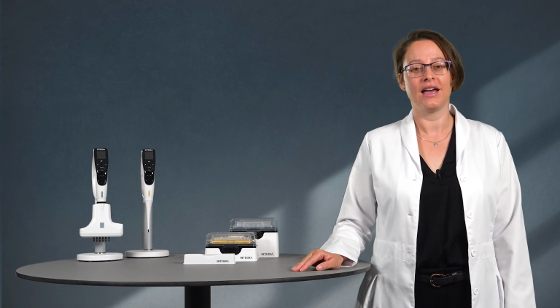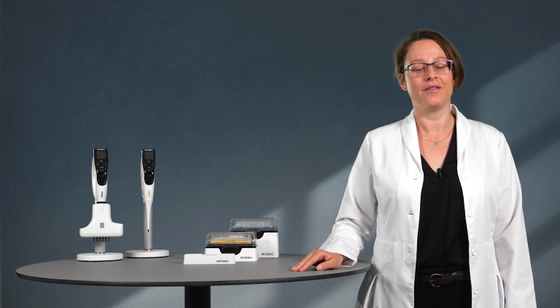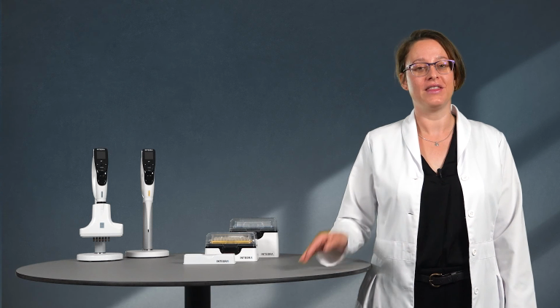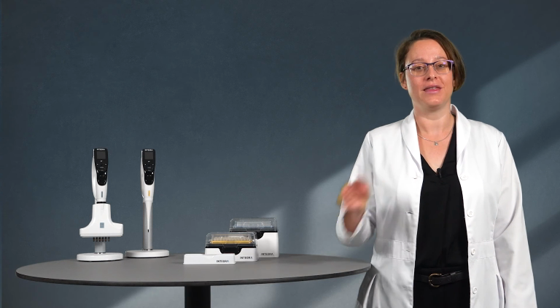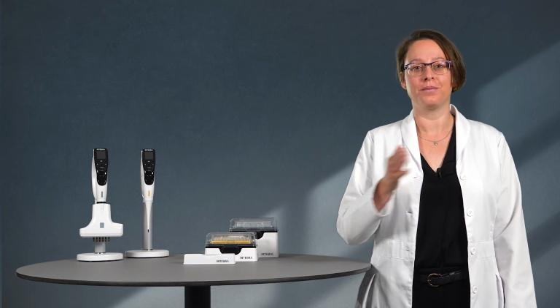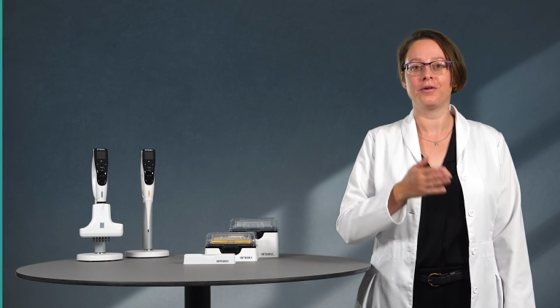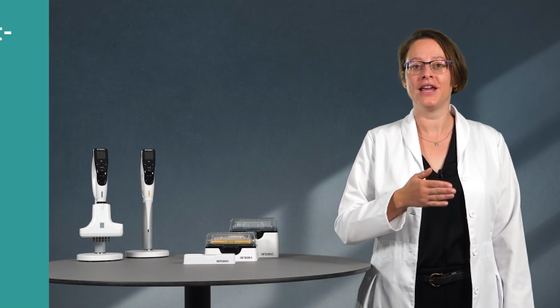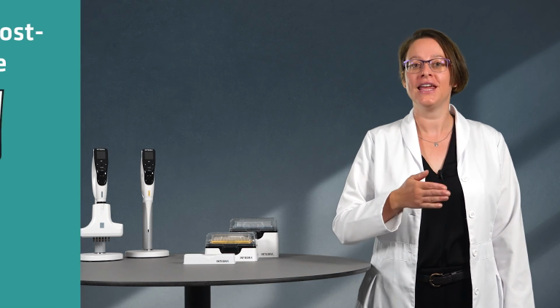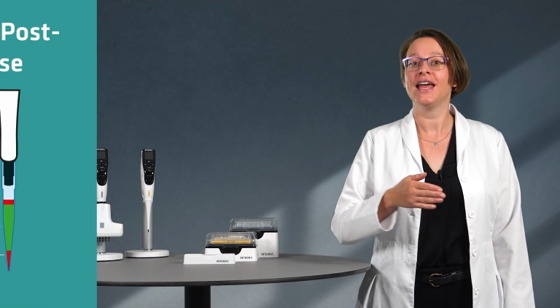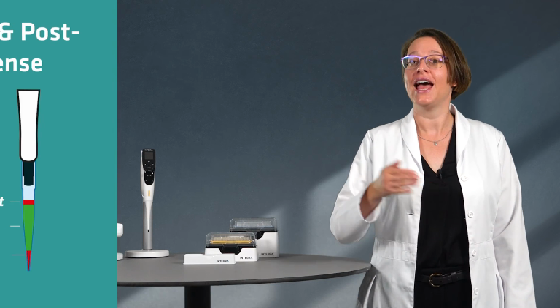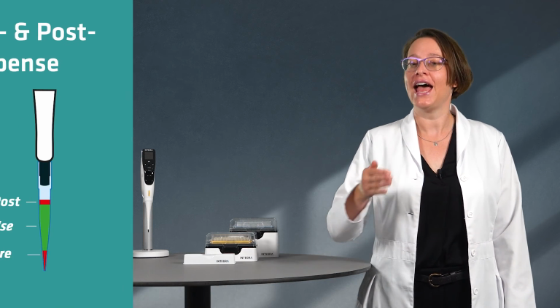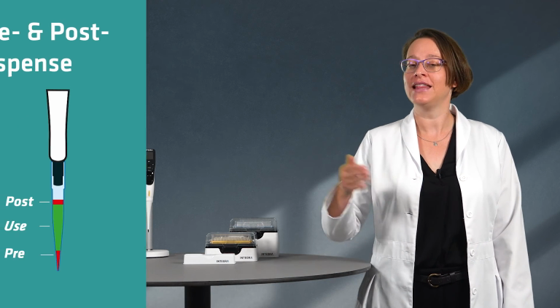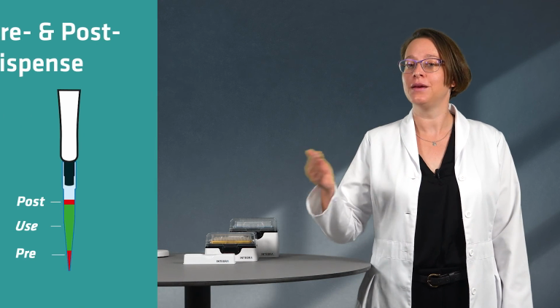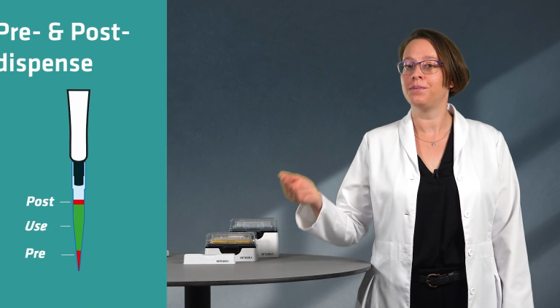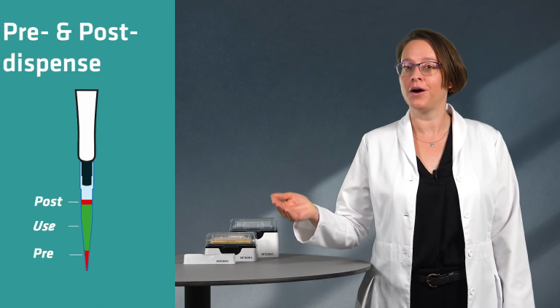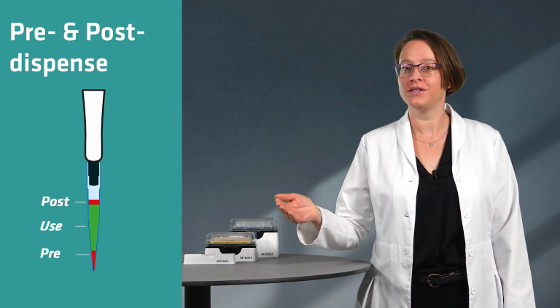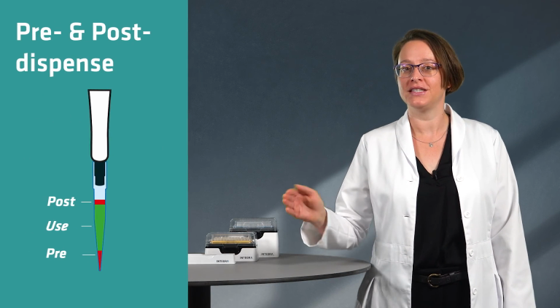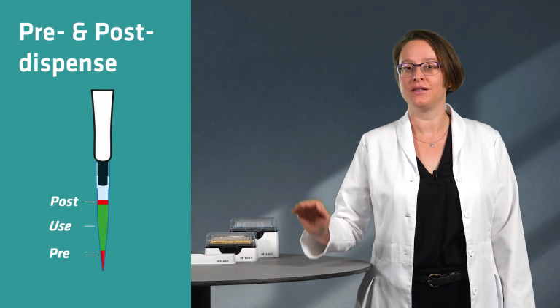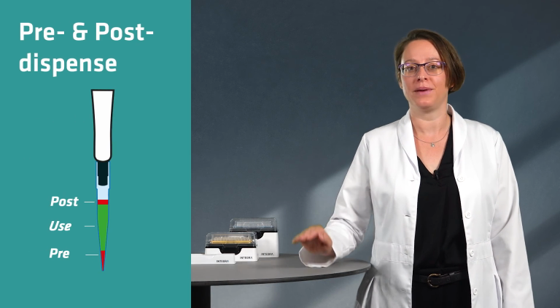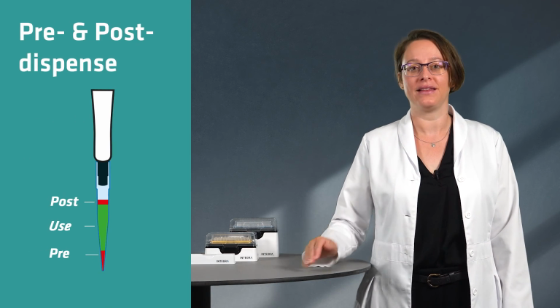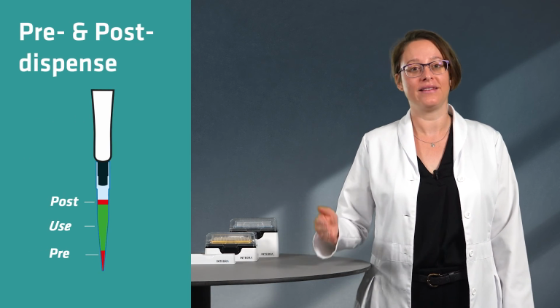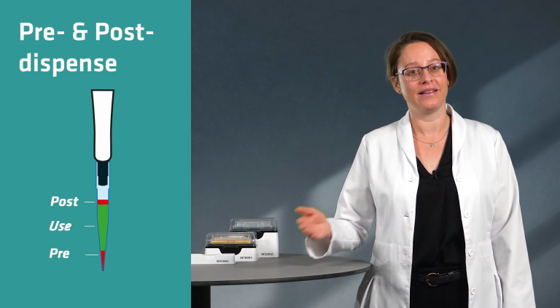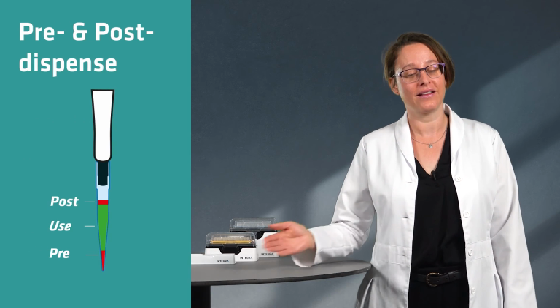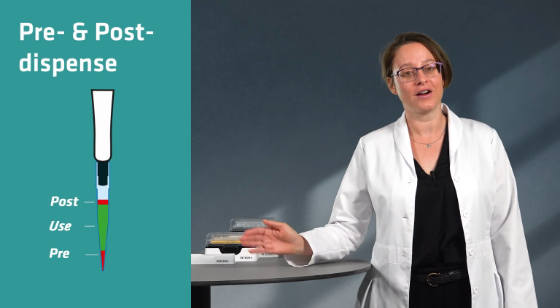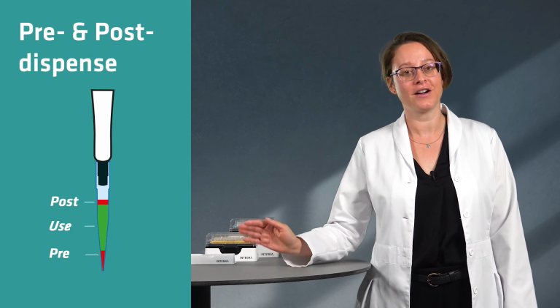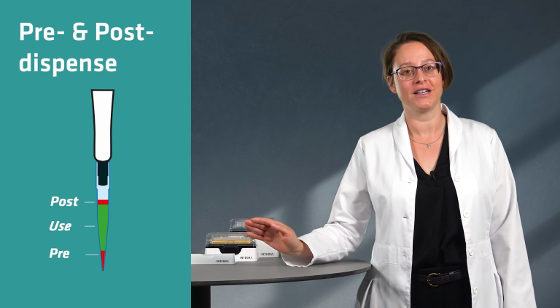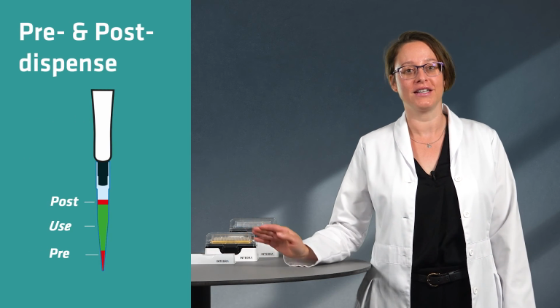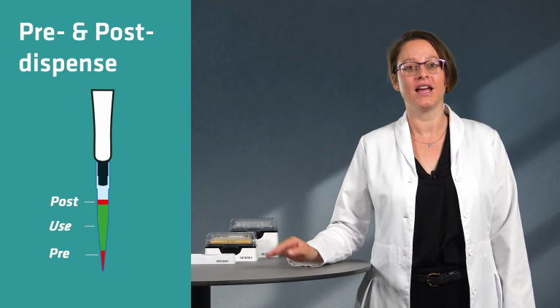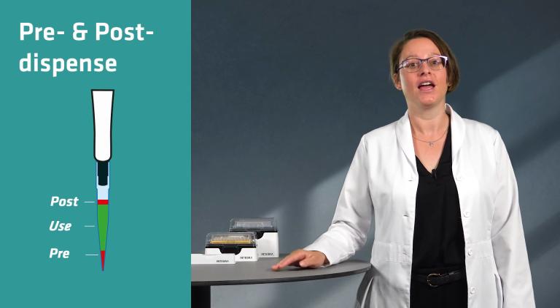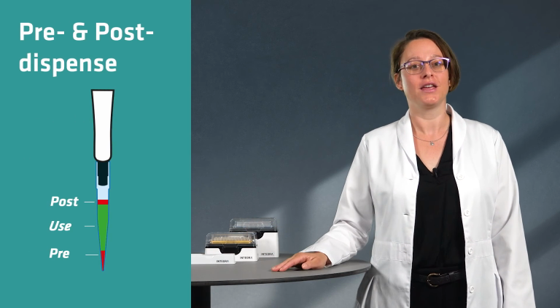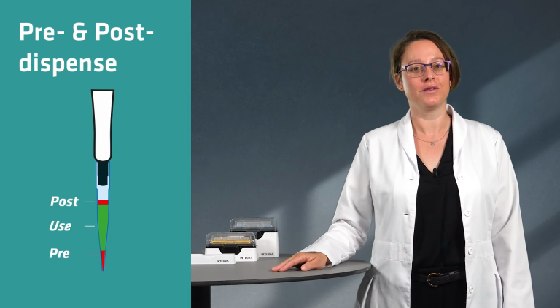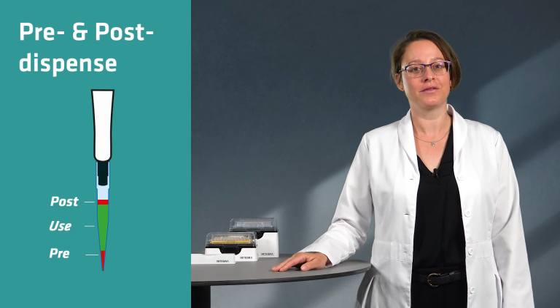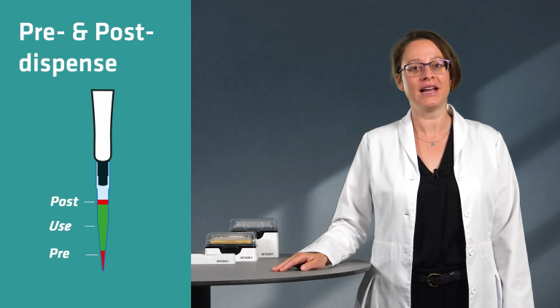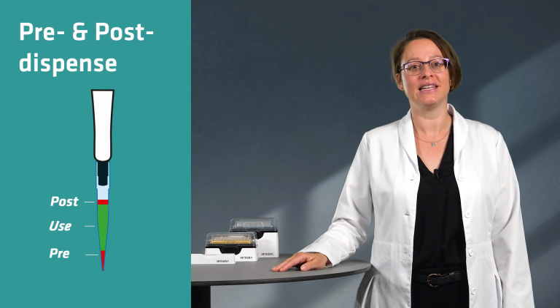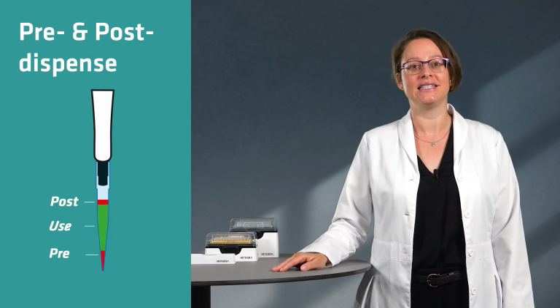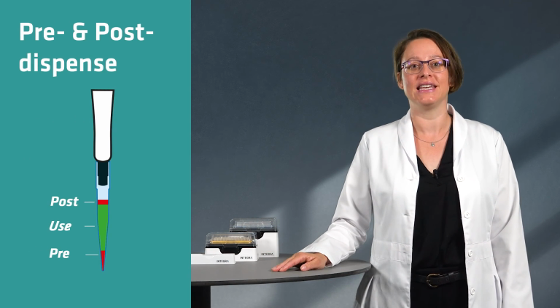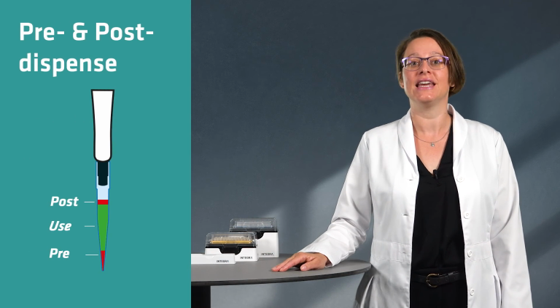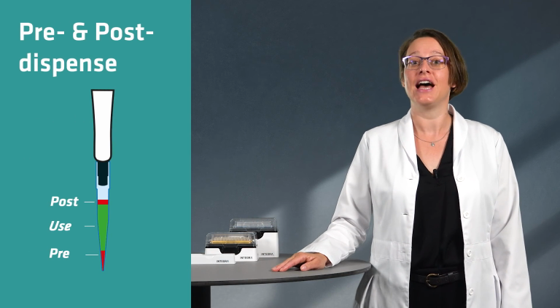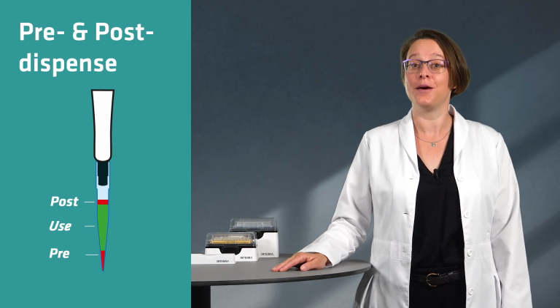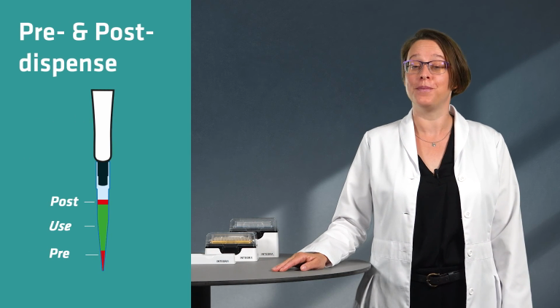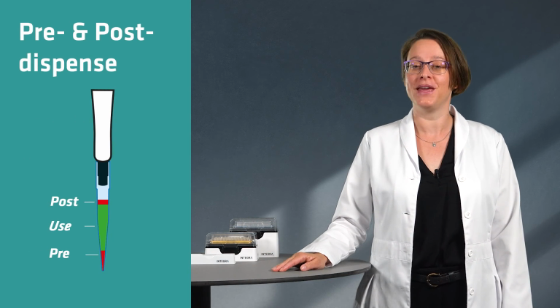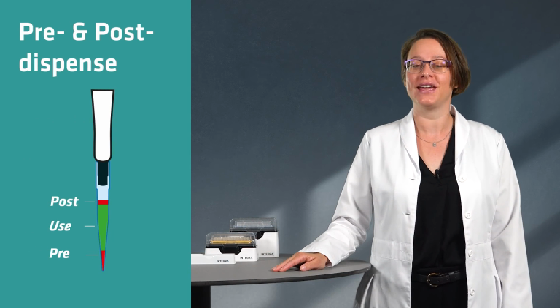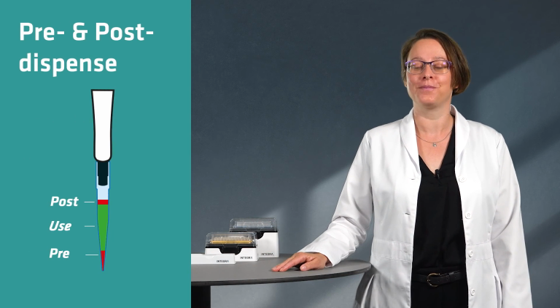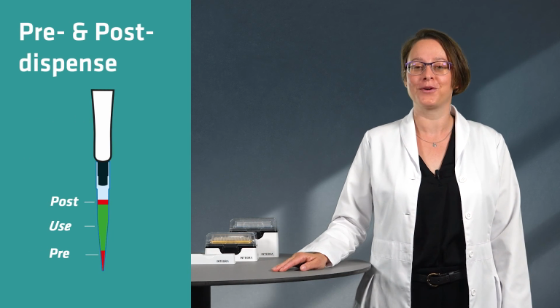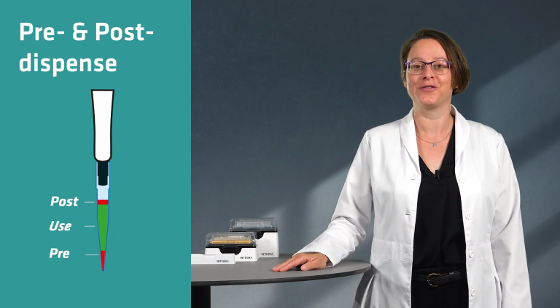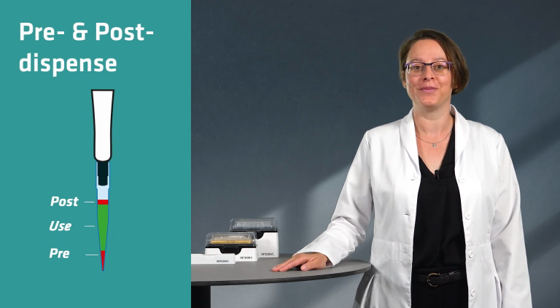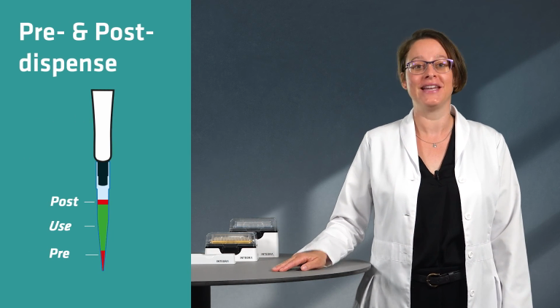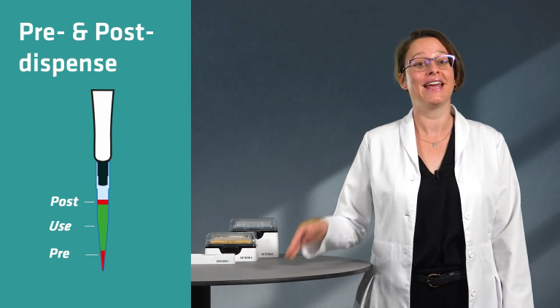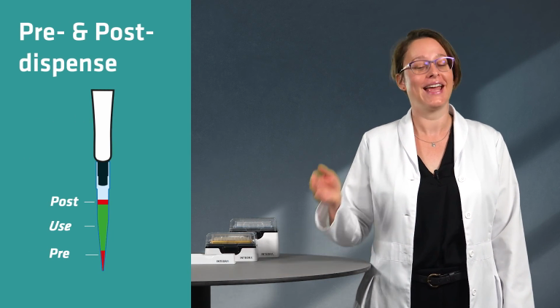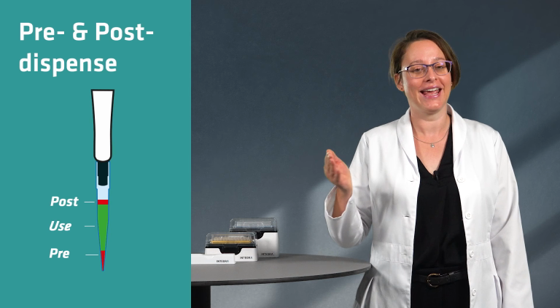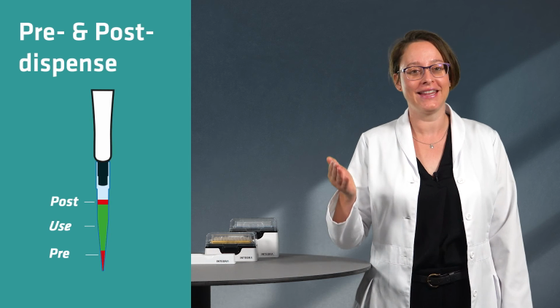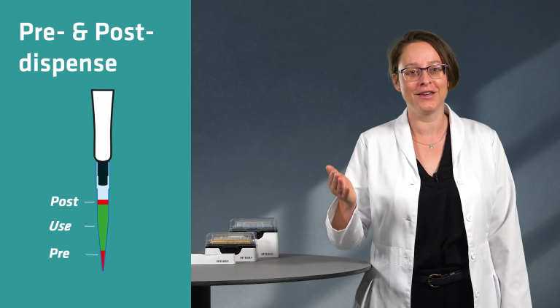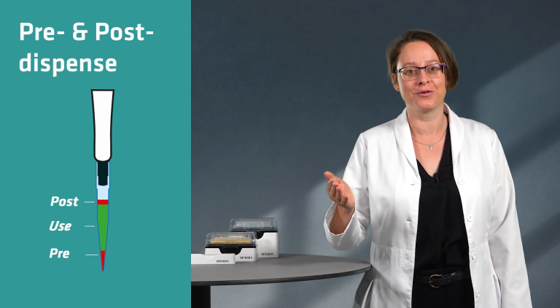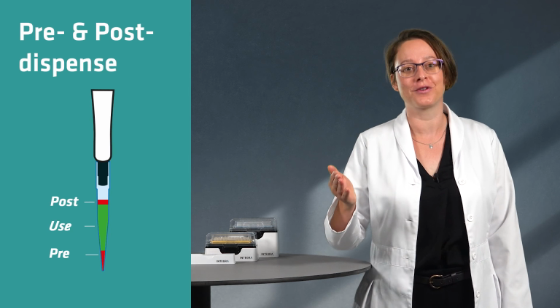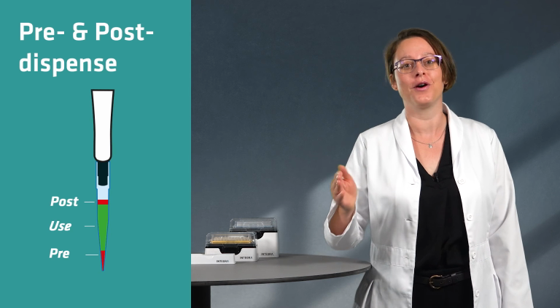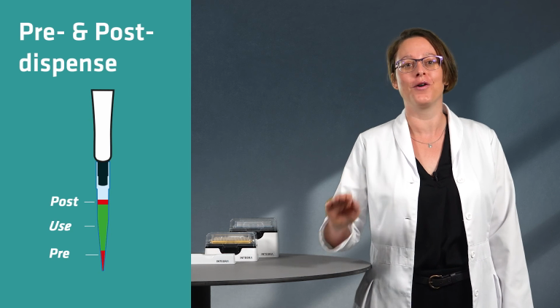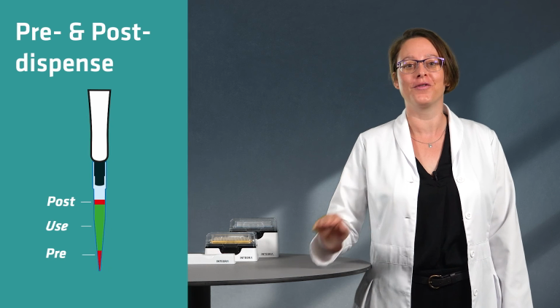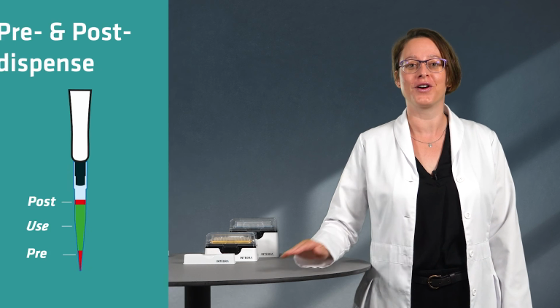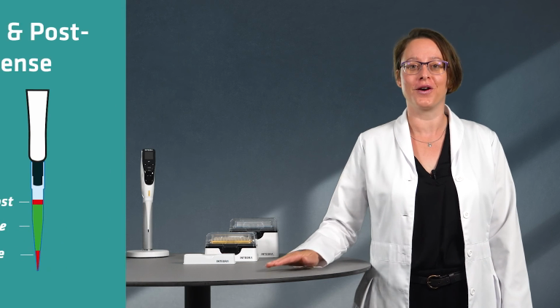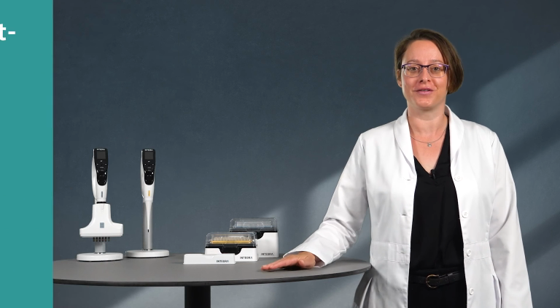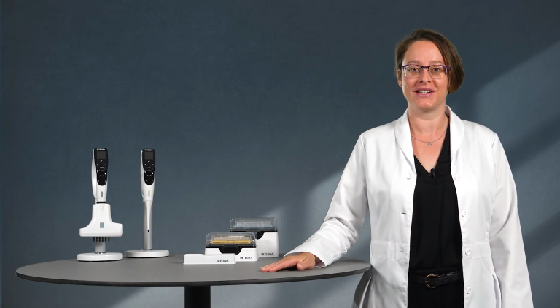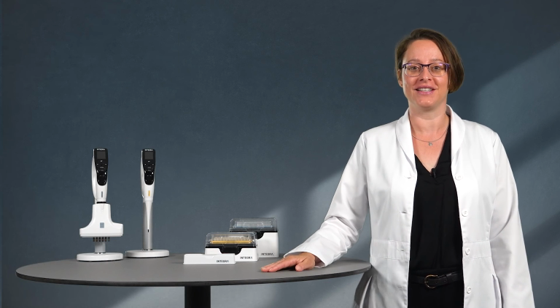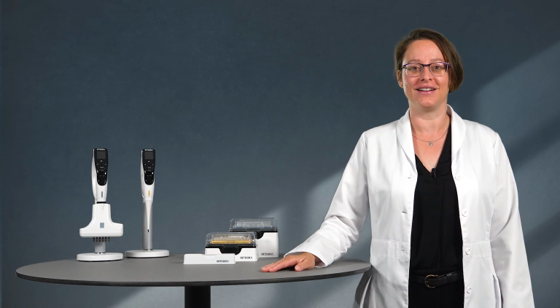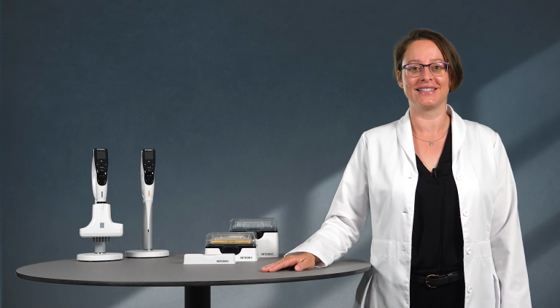With the pre and the post dispense discarded, you really see a big improvement in your overall result.